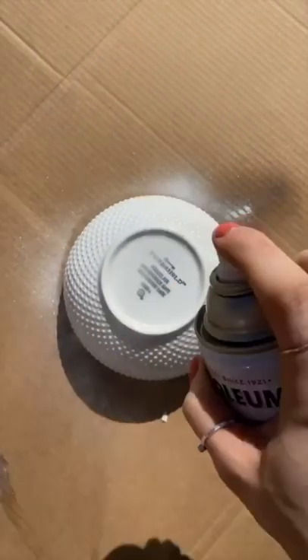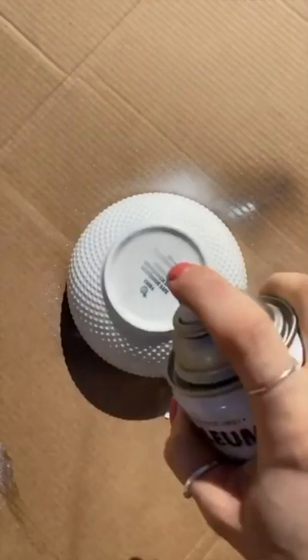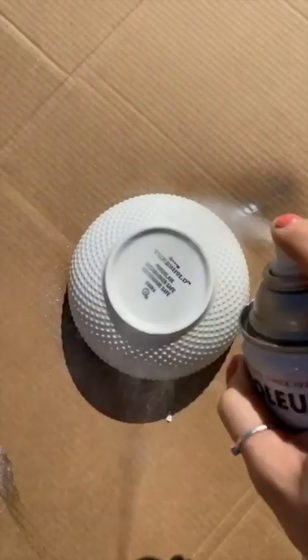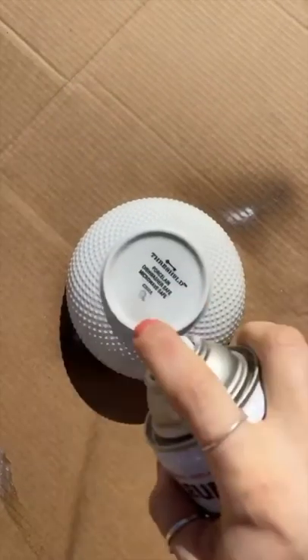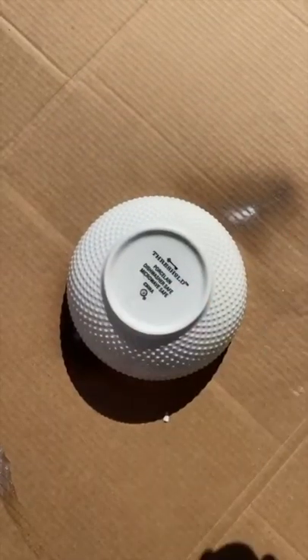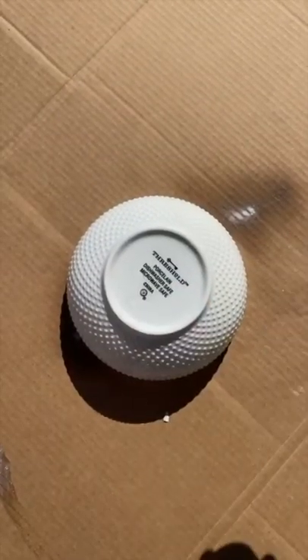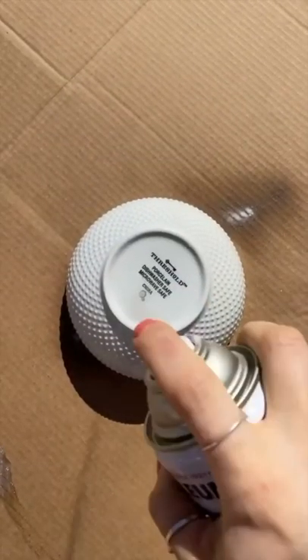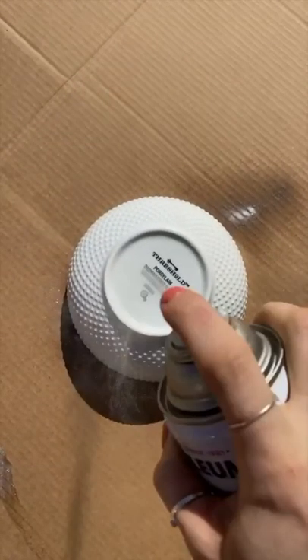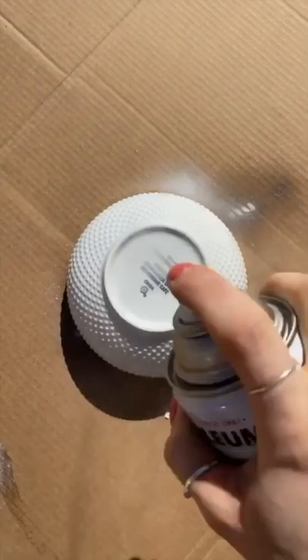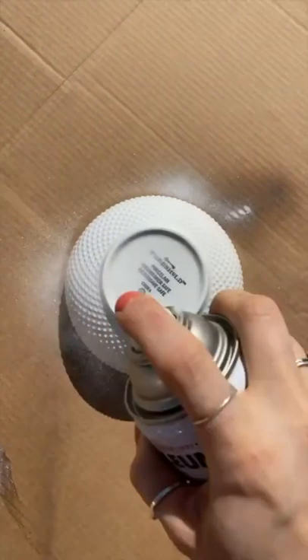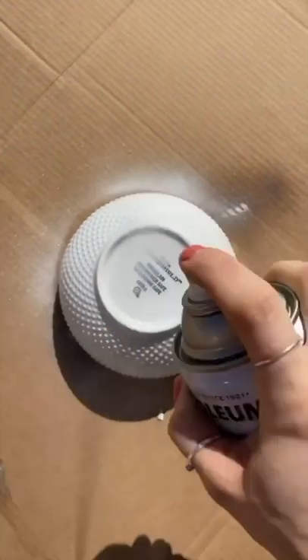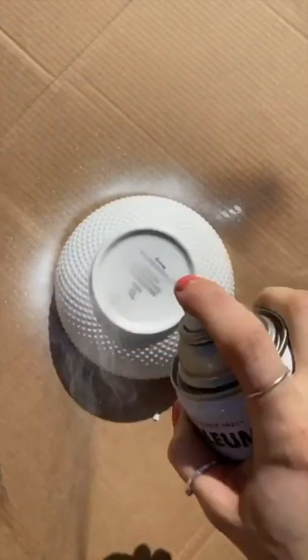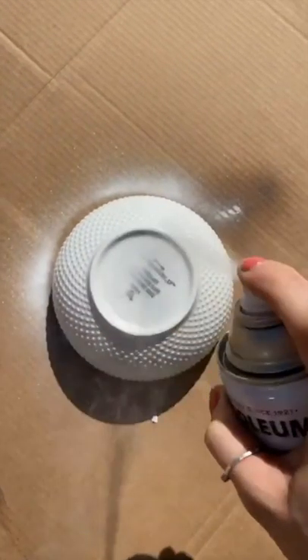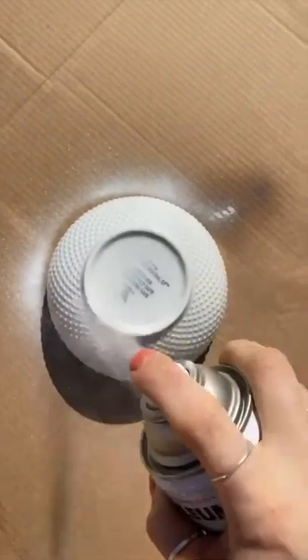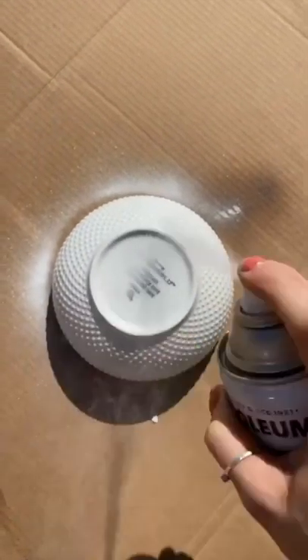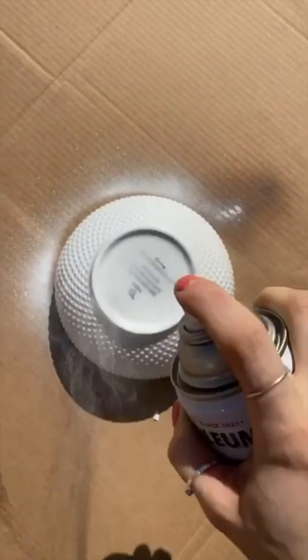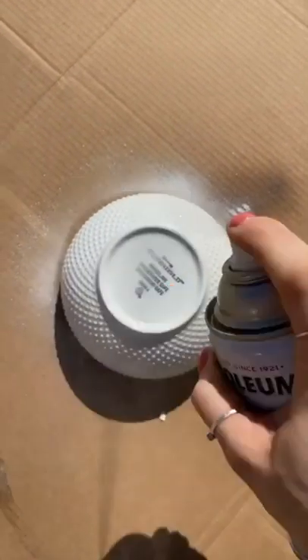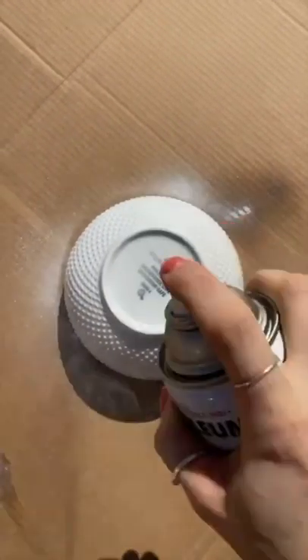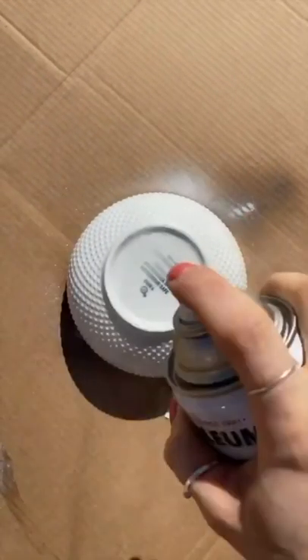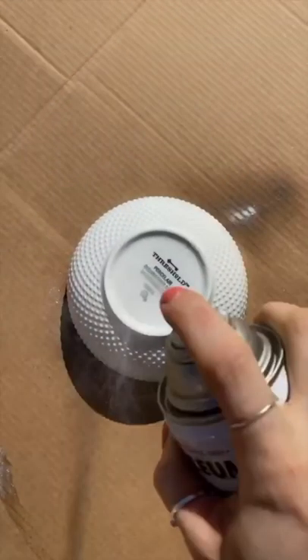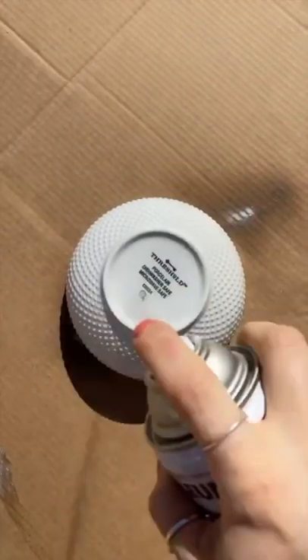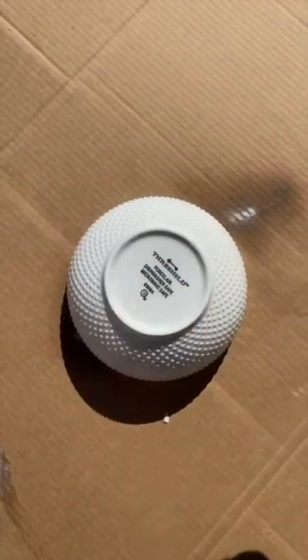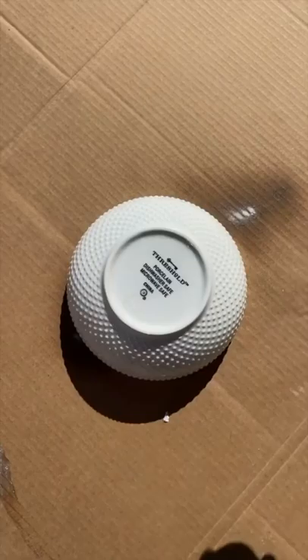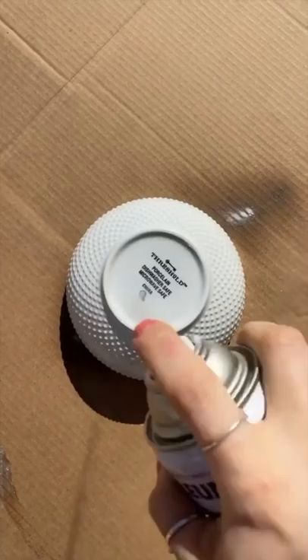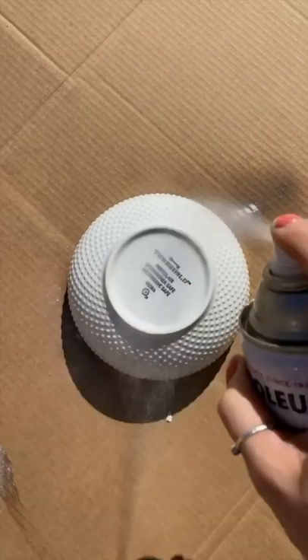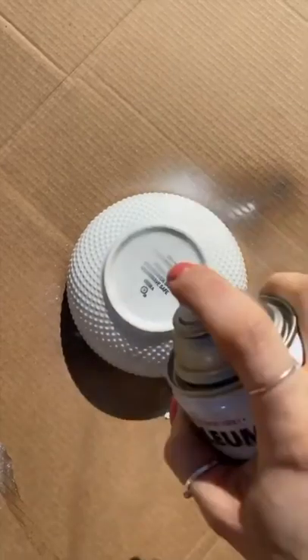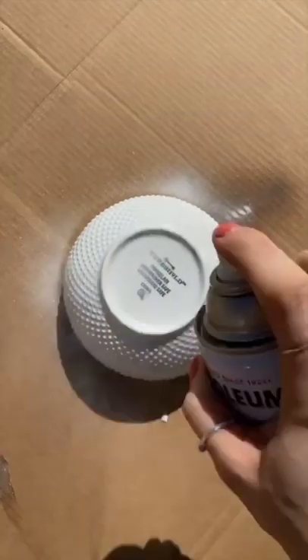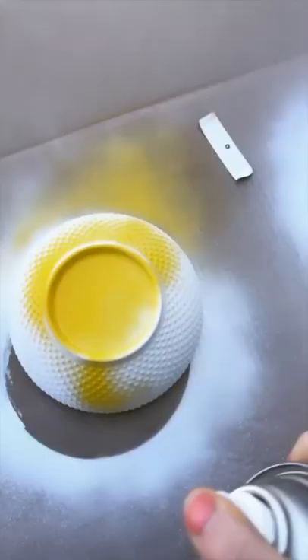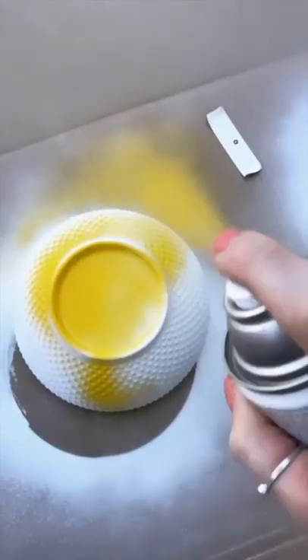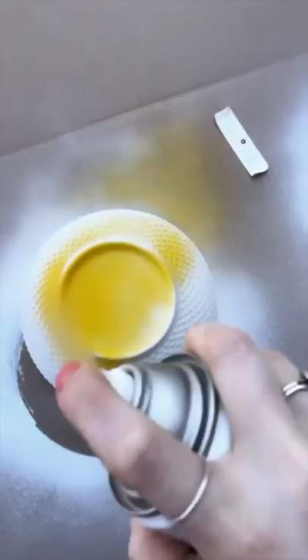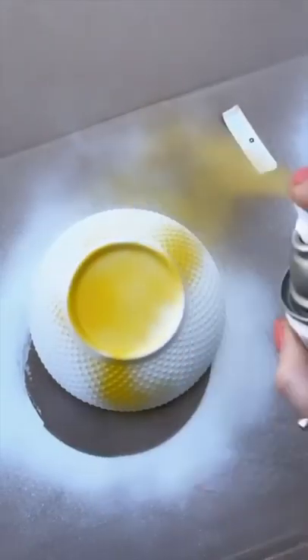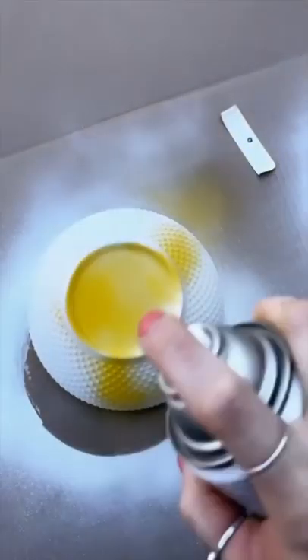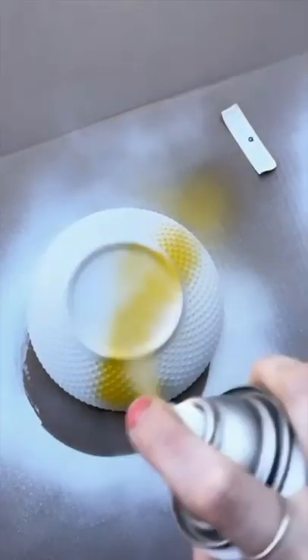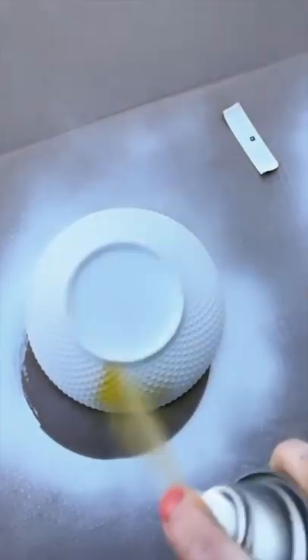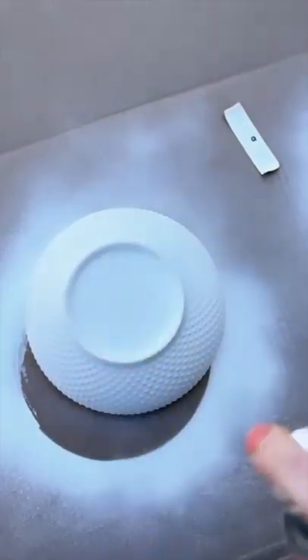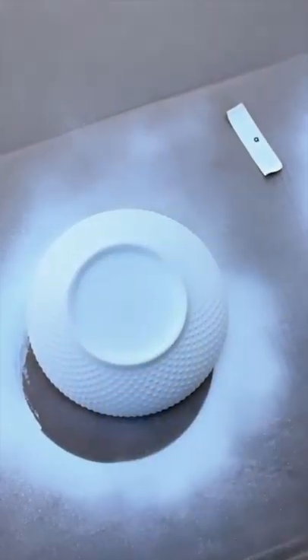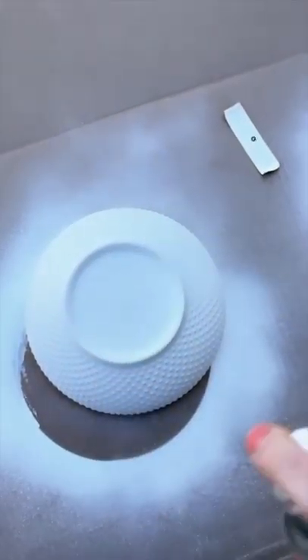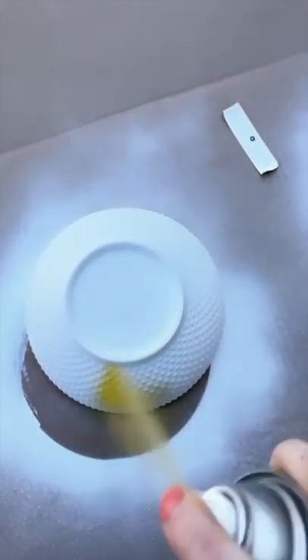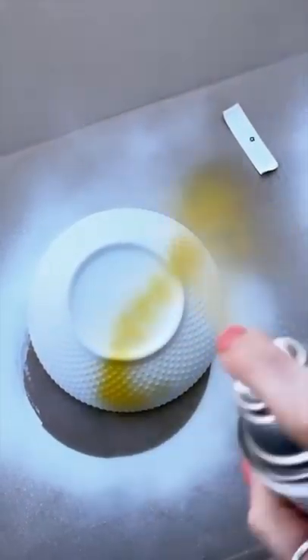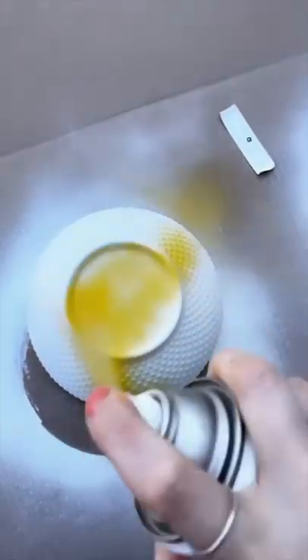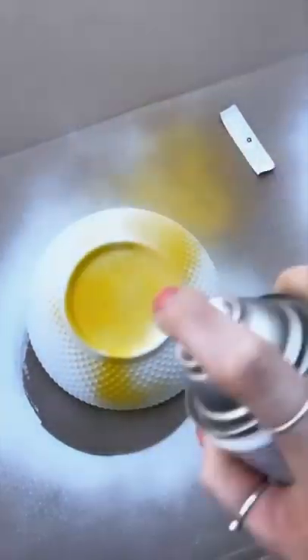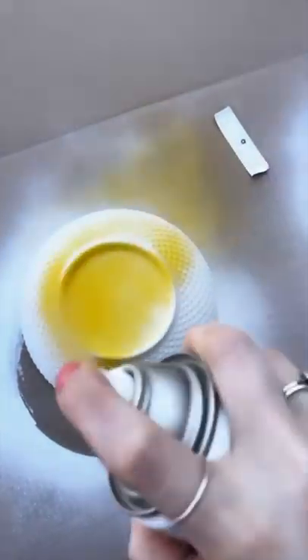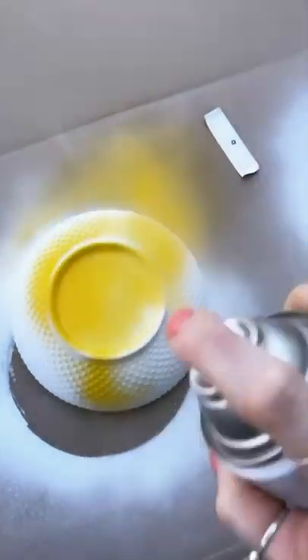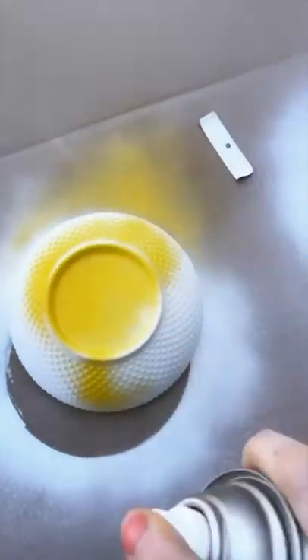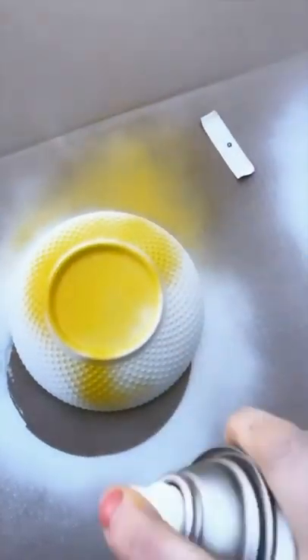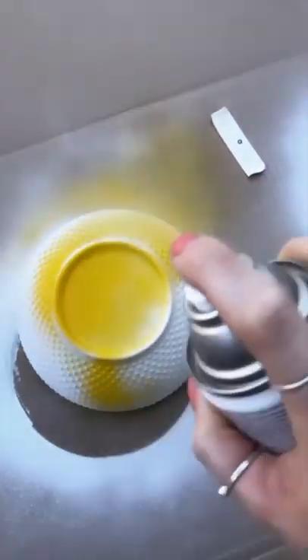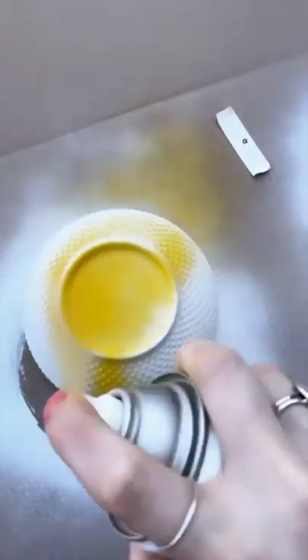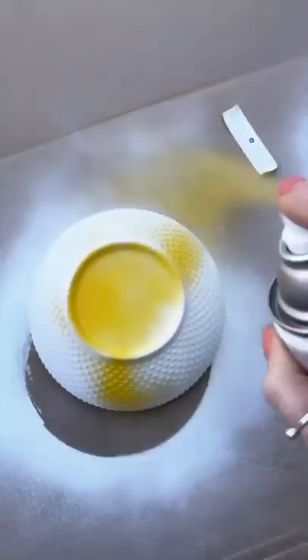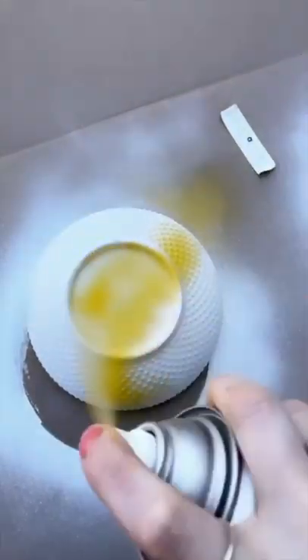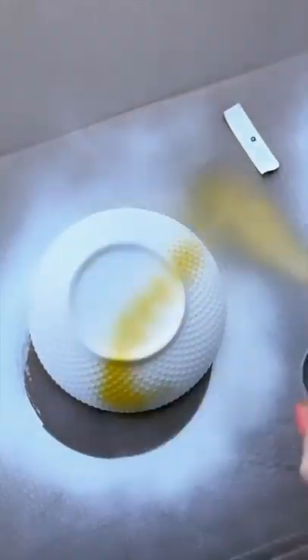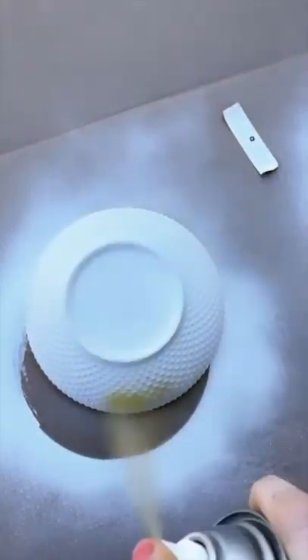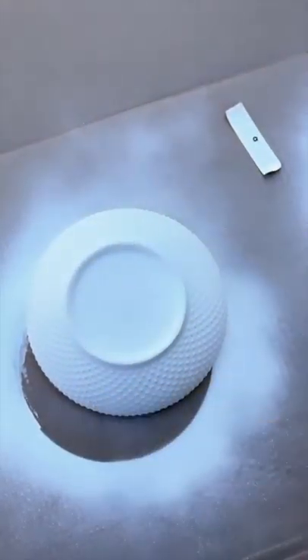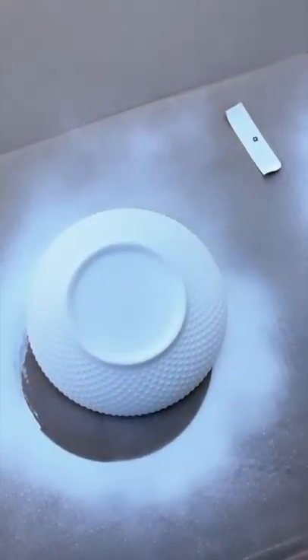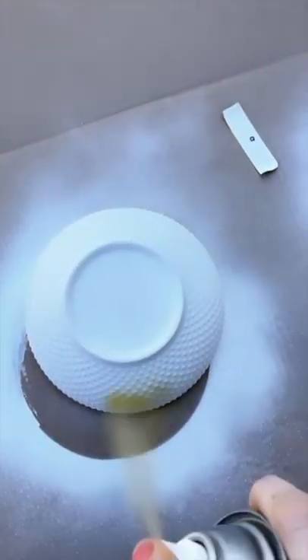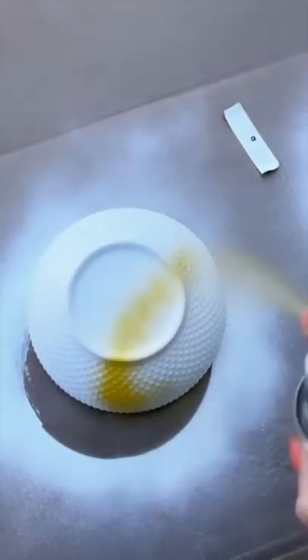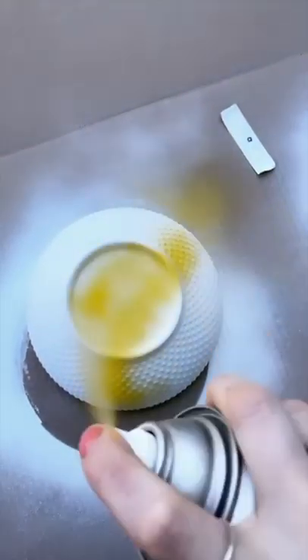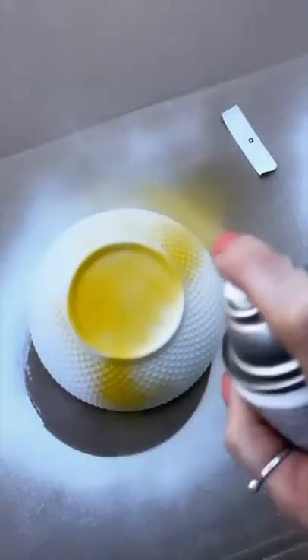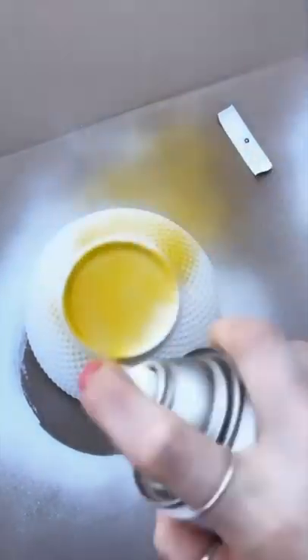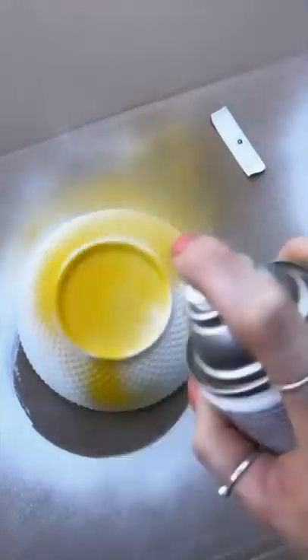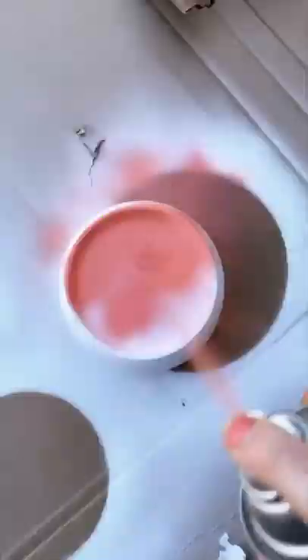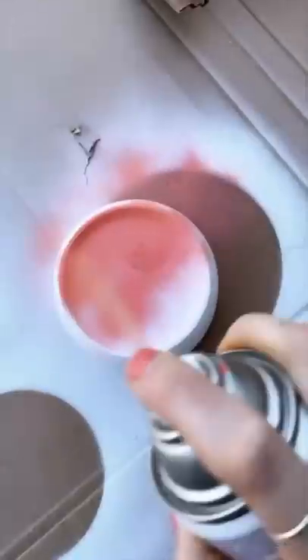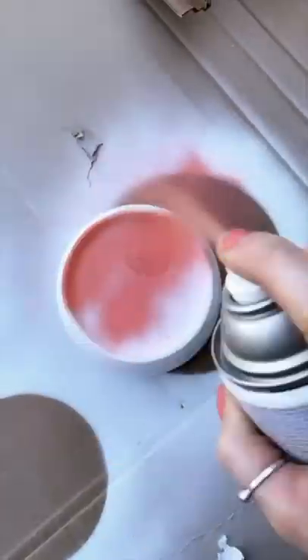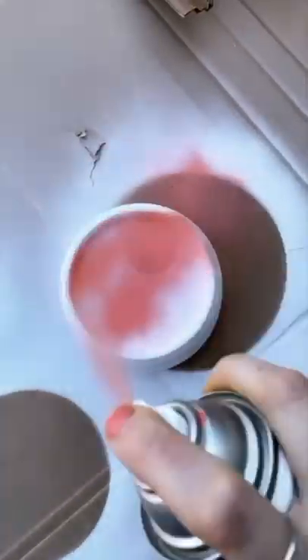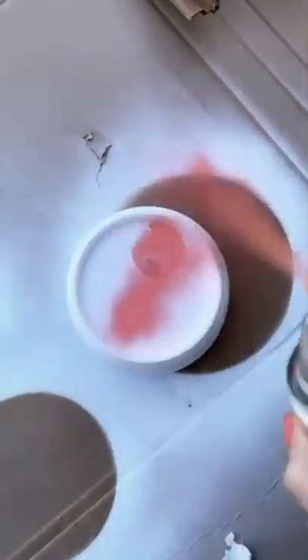Next, I primed them since they have a really glossy finish, and then I added some coats of fun paint using a variety of spray paints and shop paints.